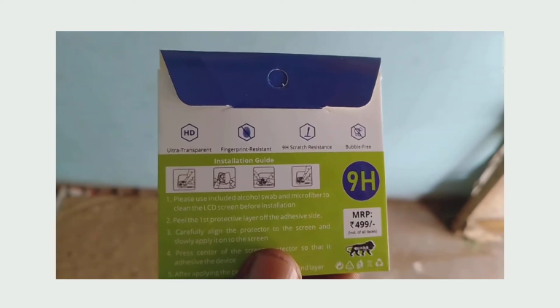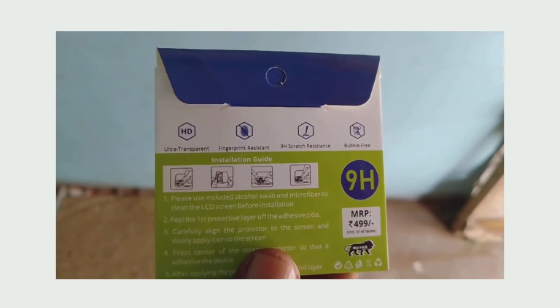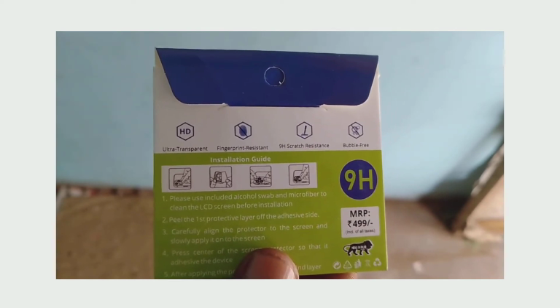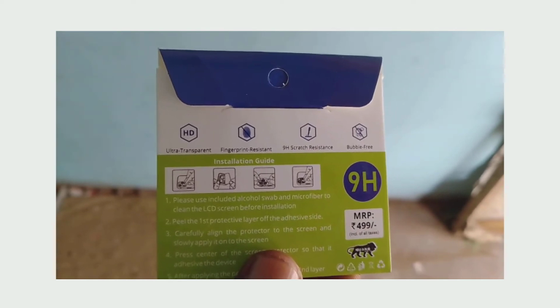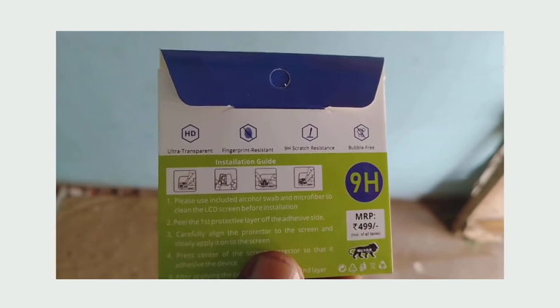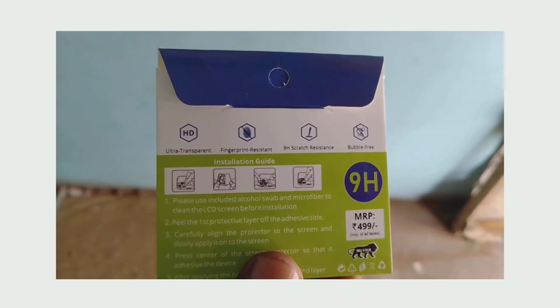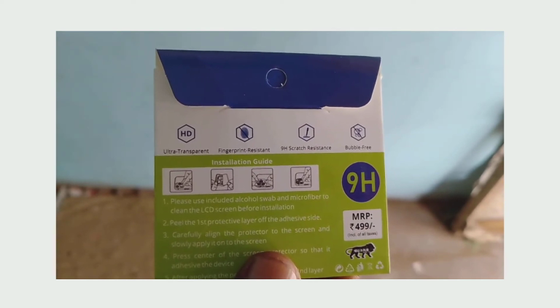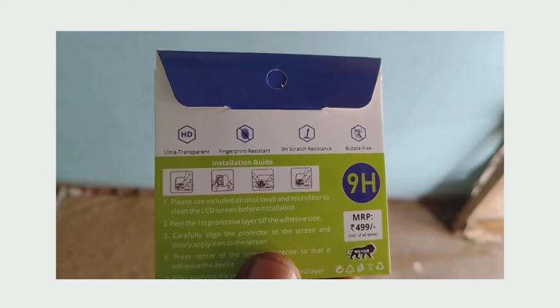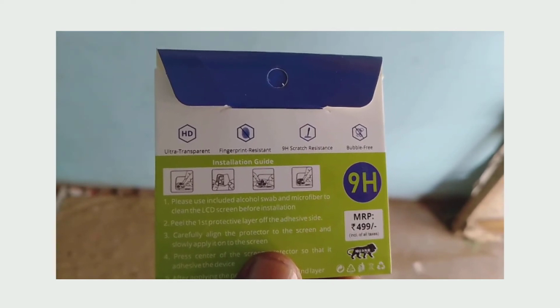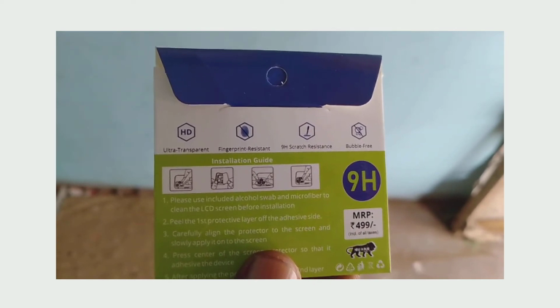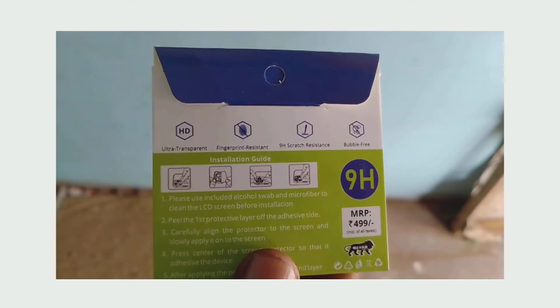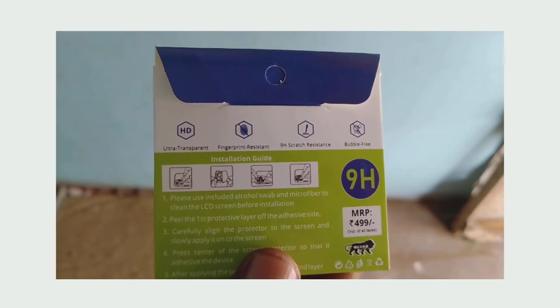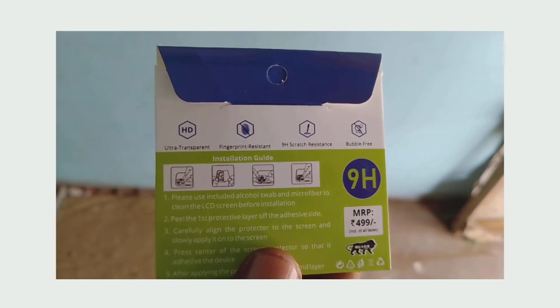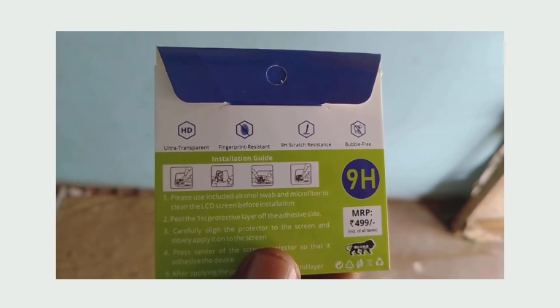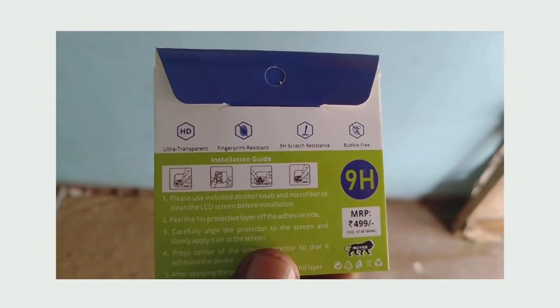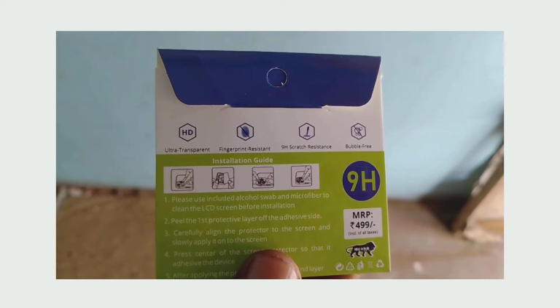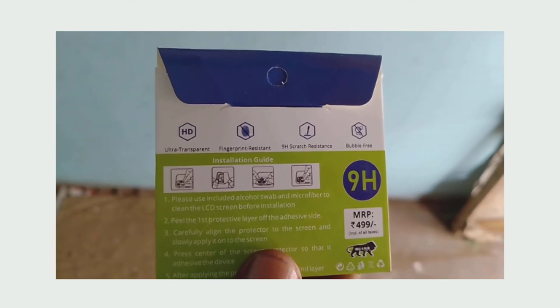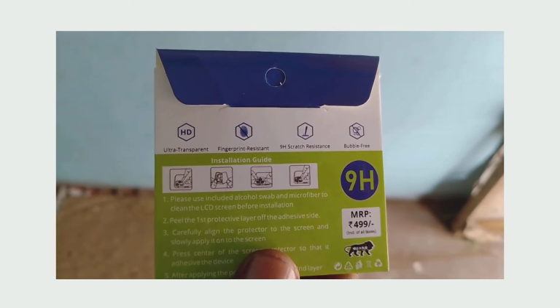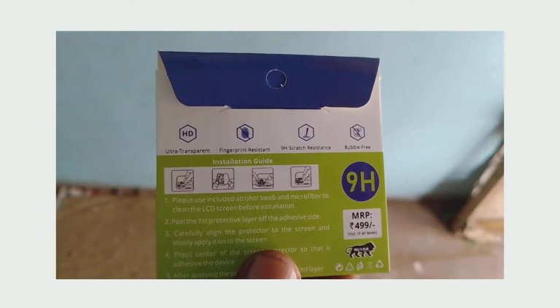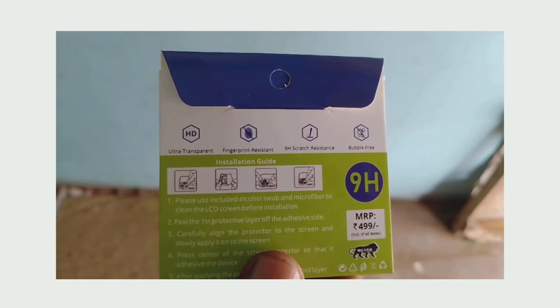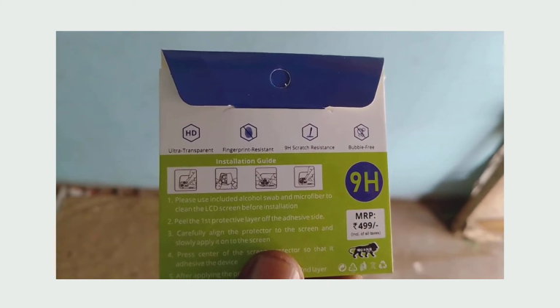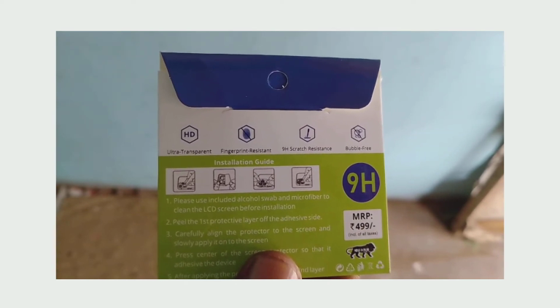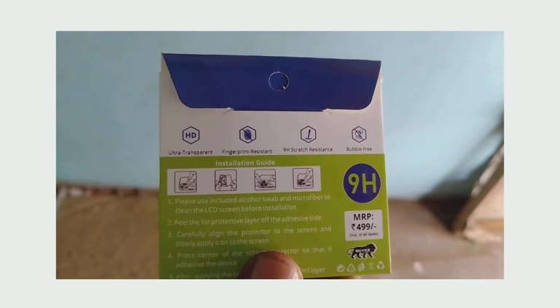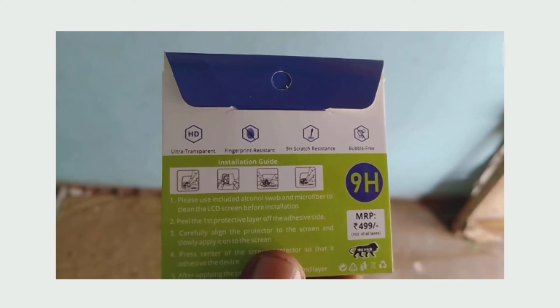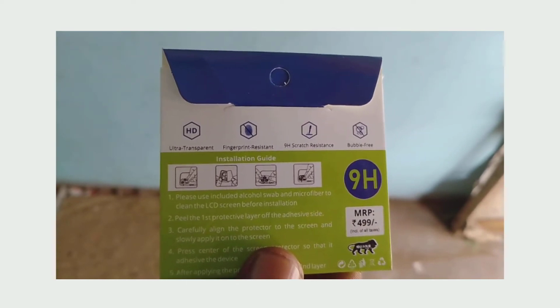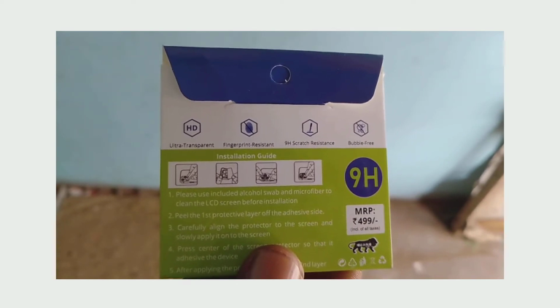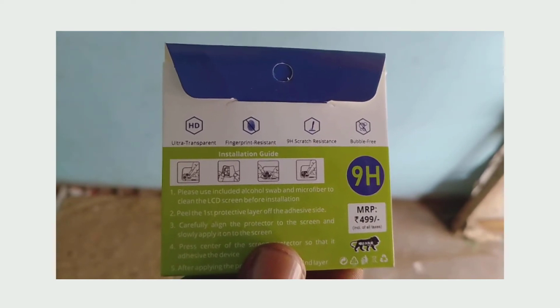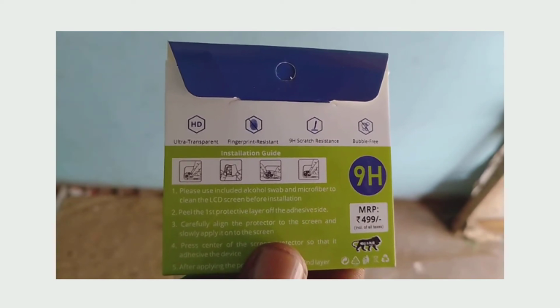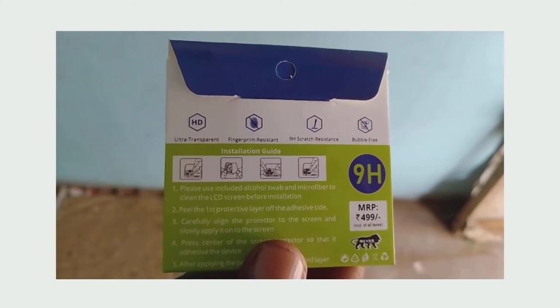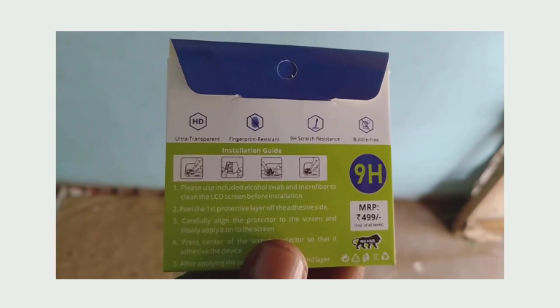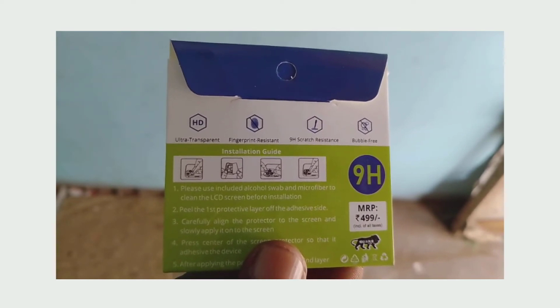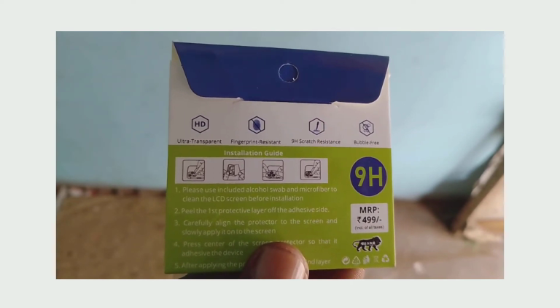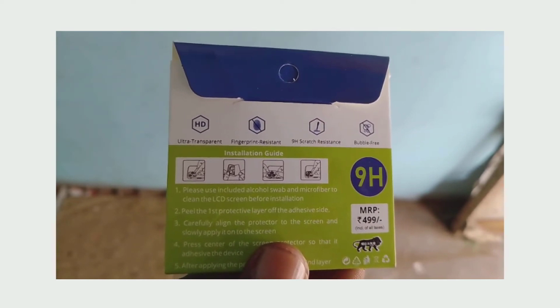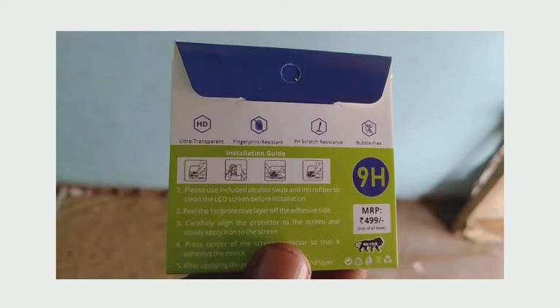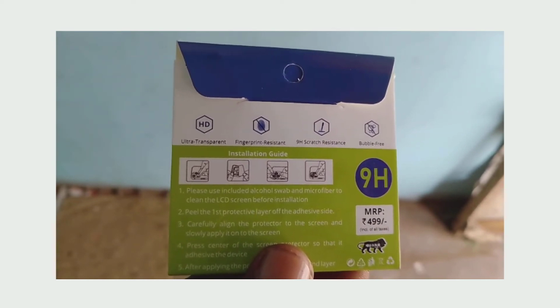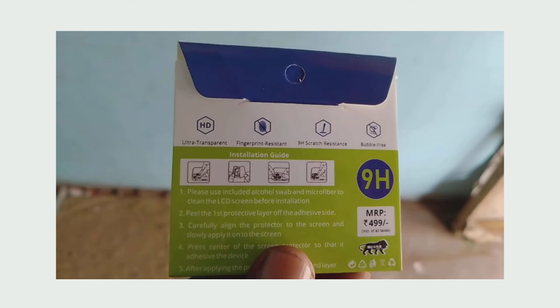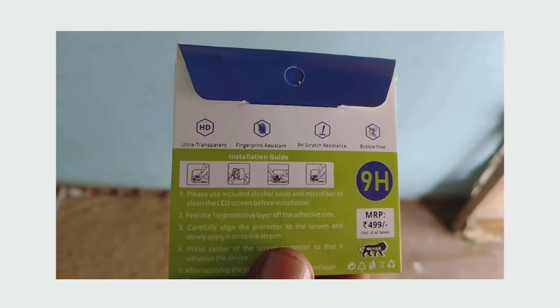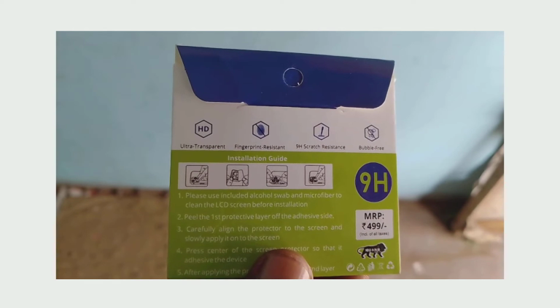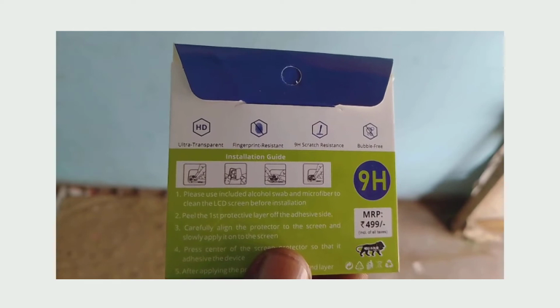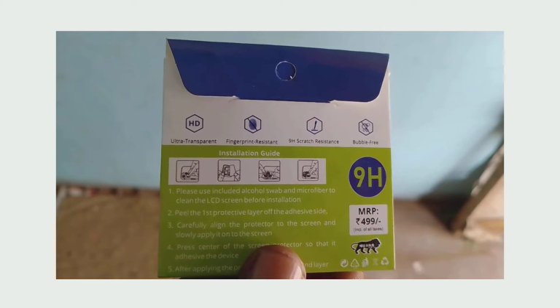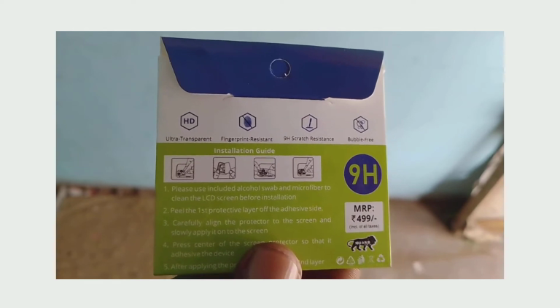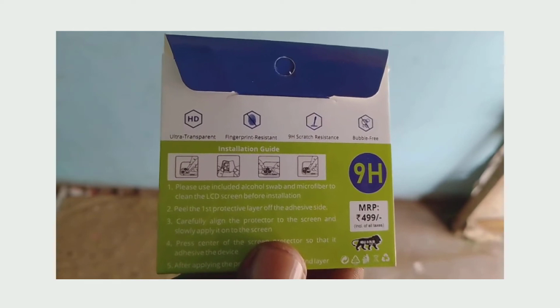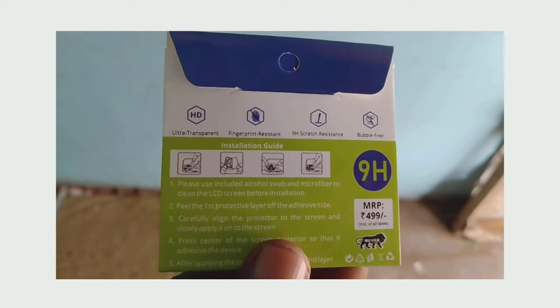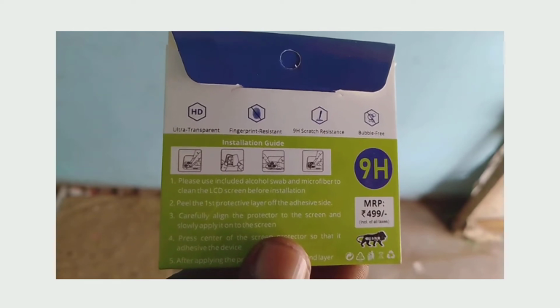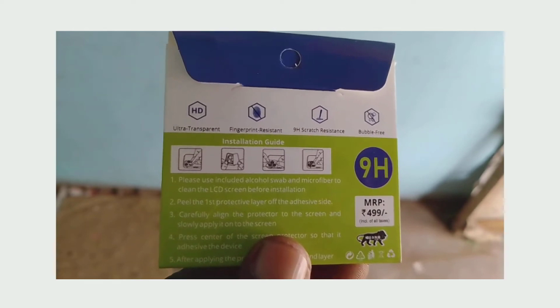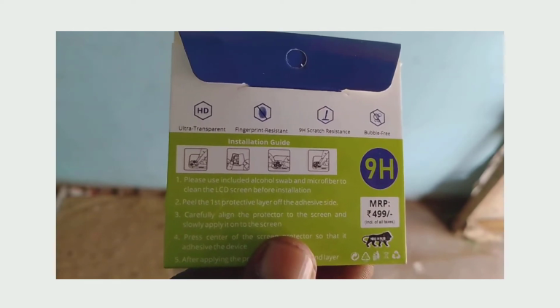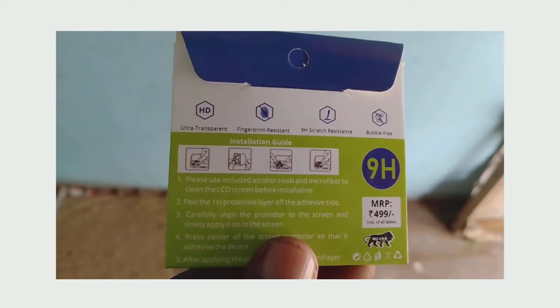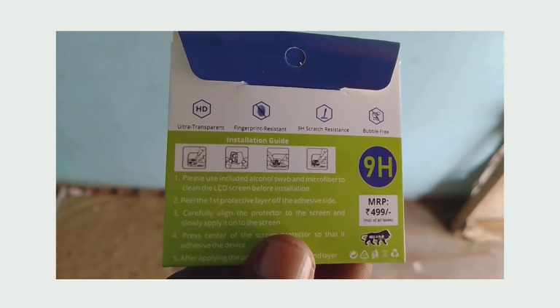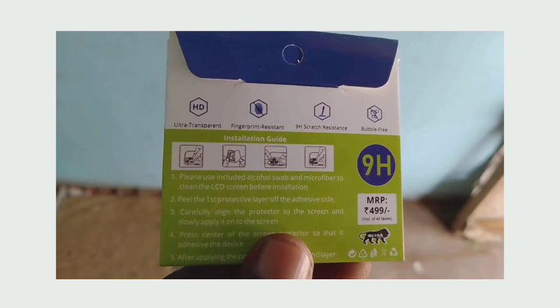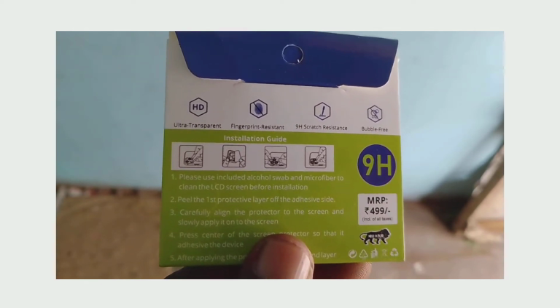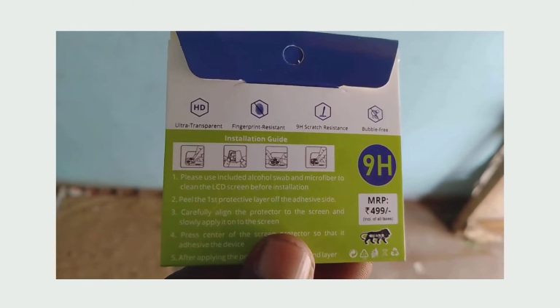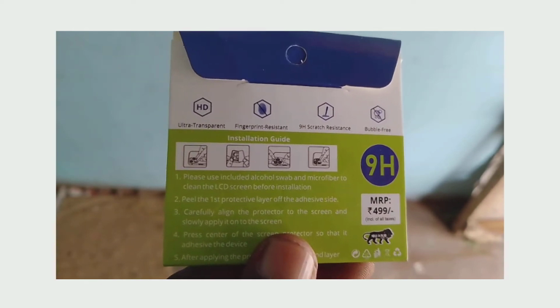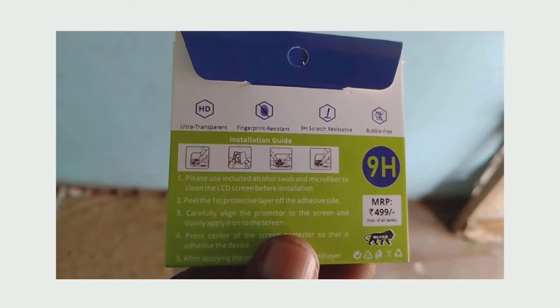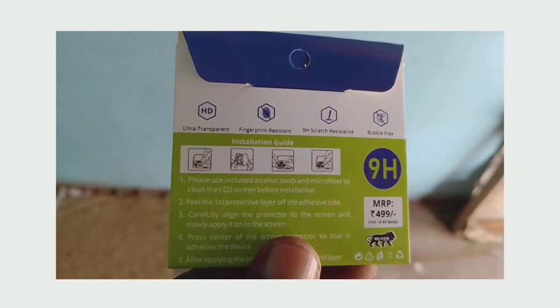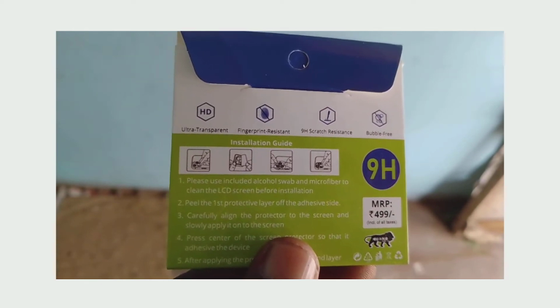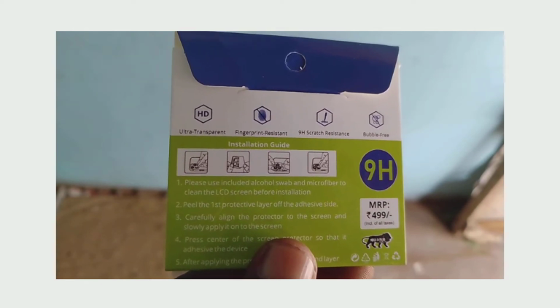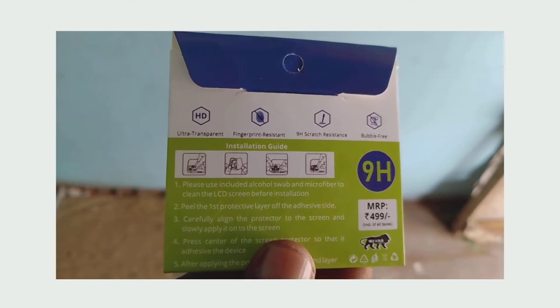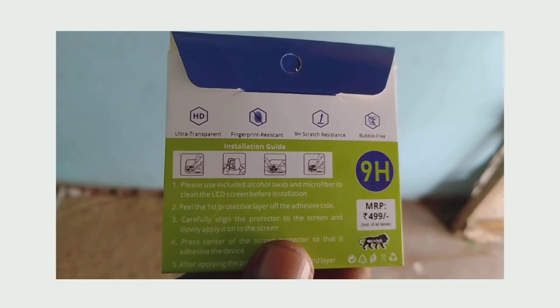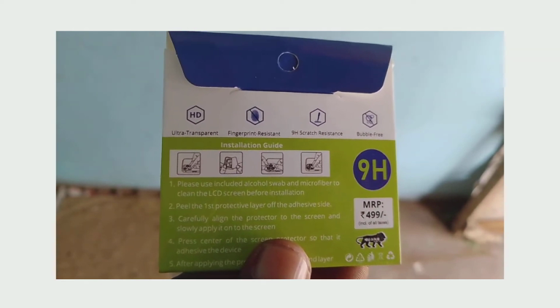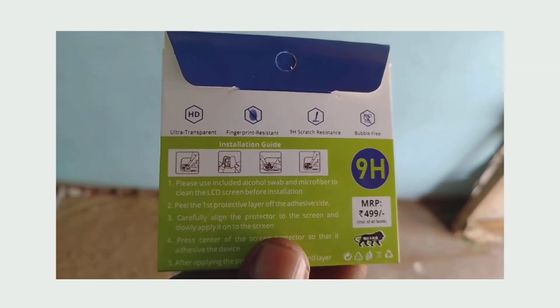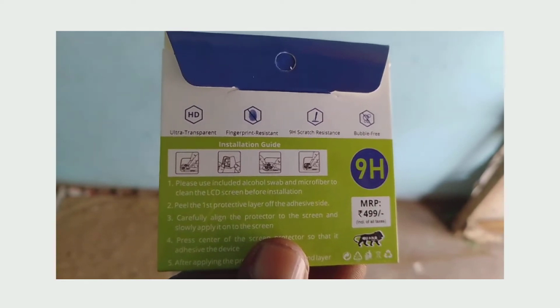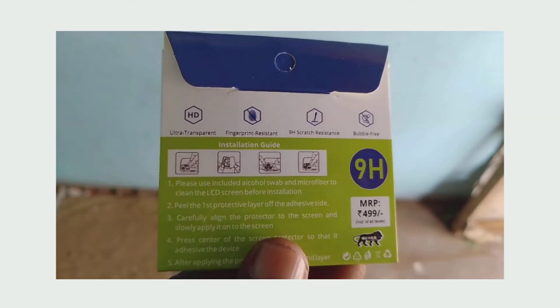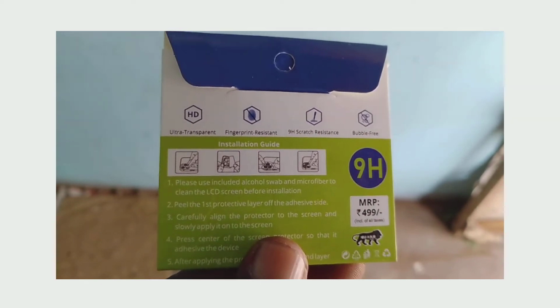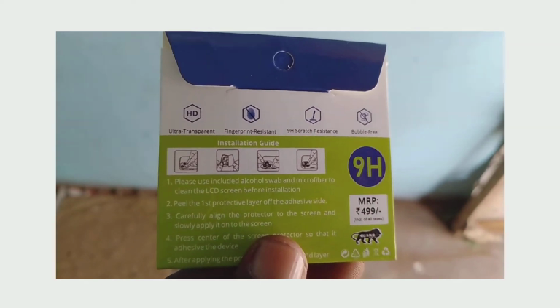Please include an alcohol swab and microfiber cloth to clean the LCD screen before installation.